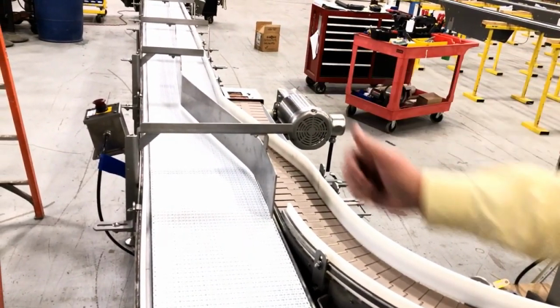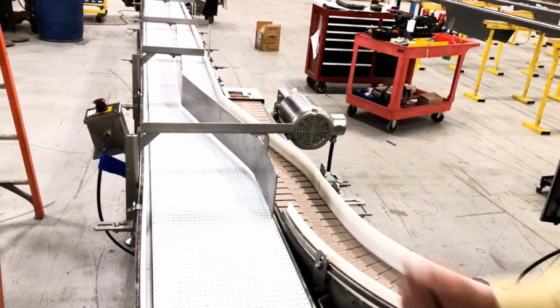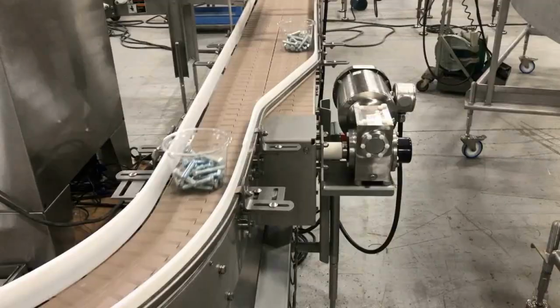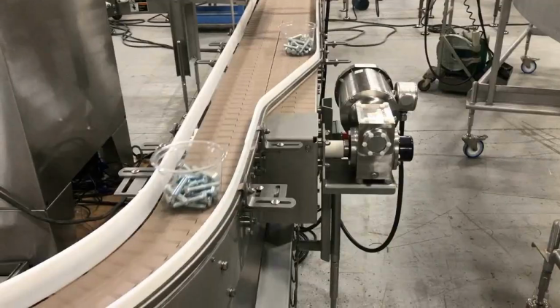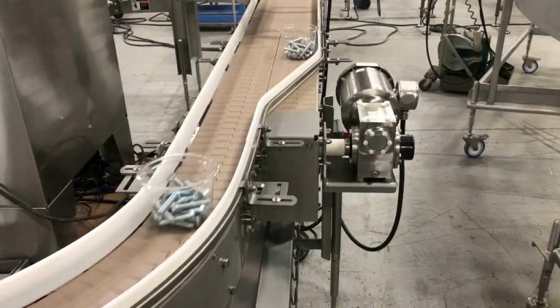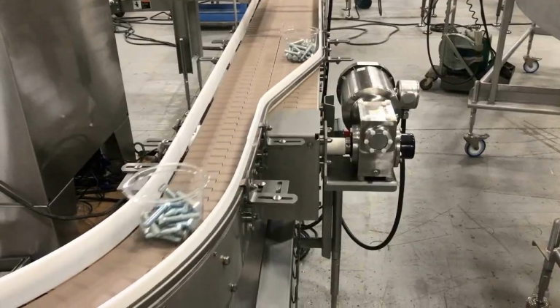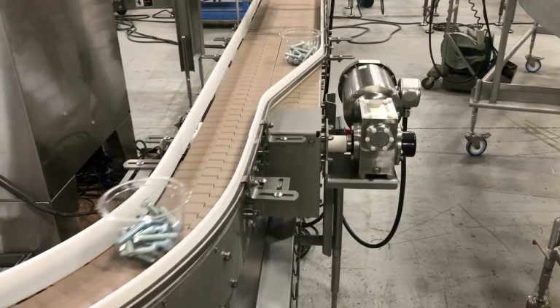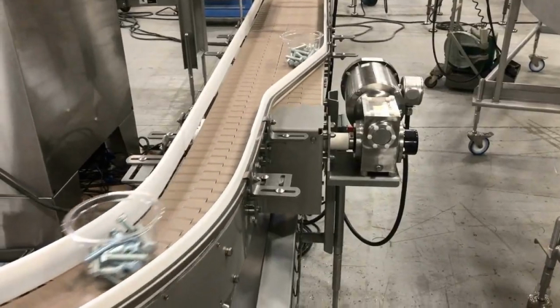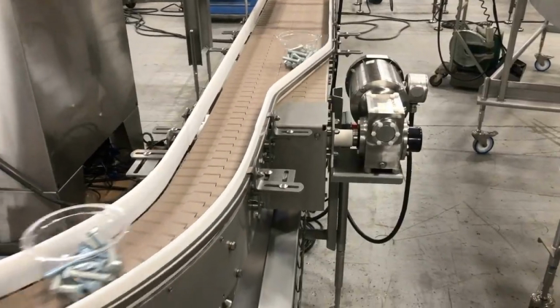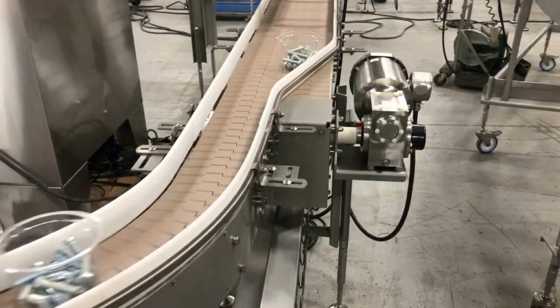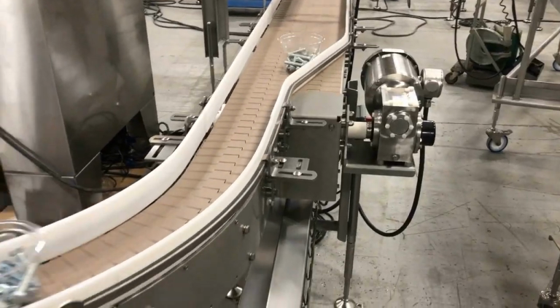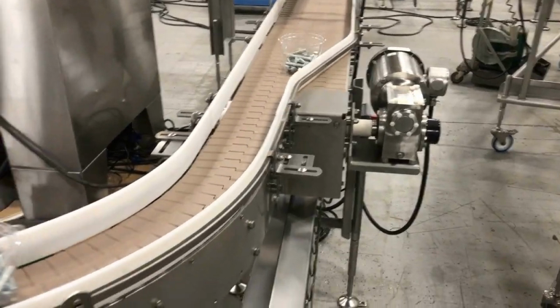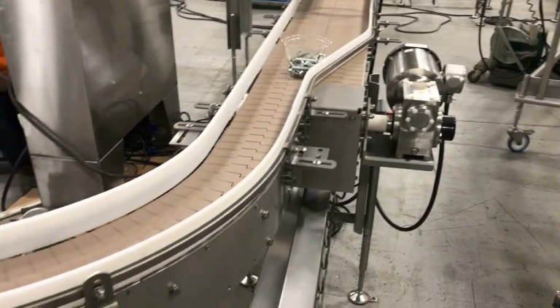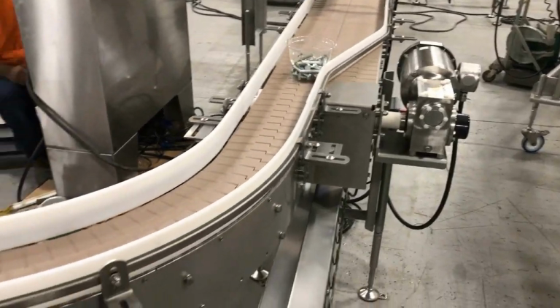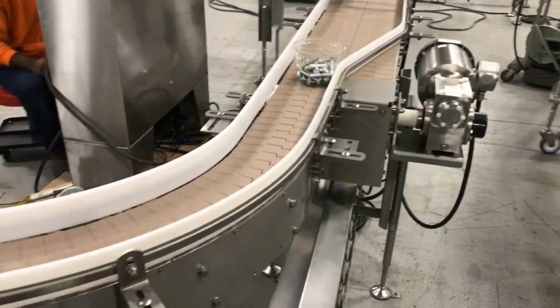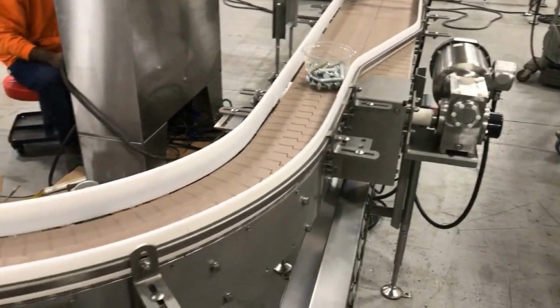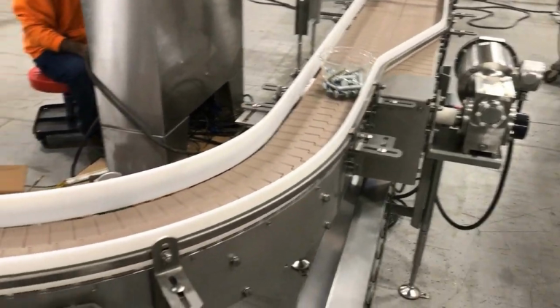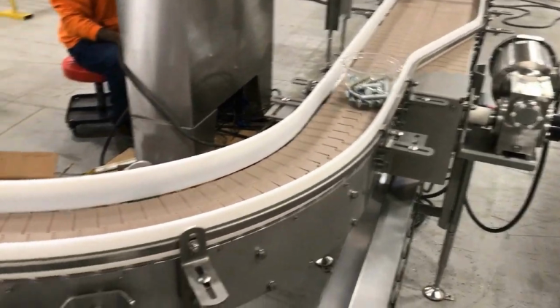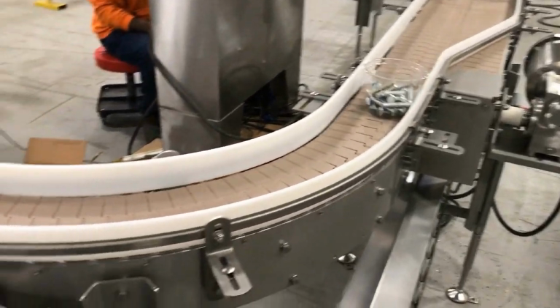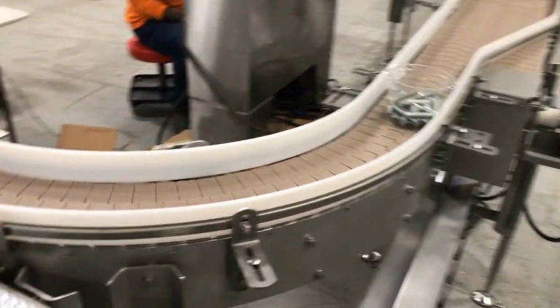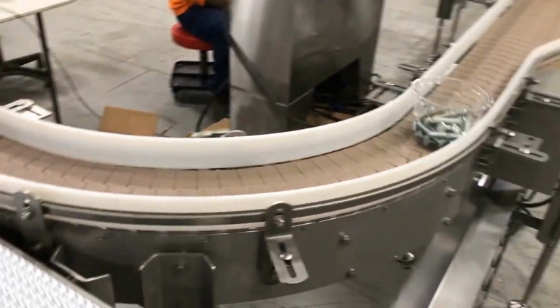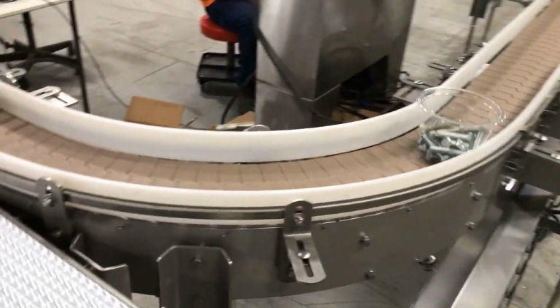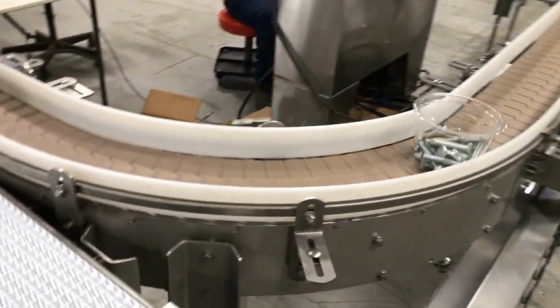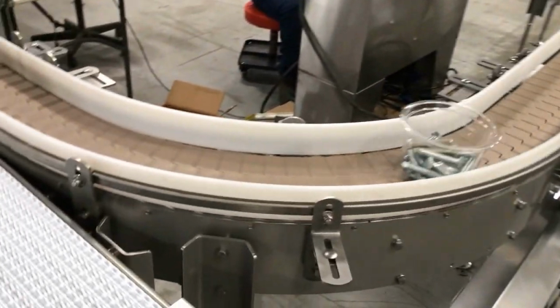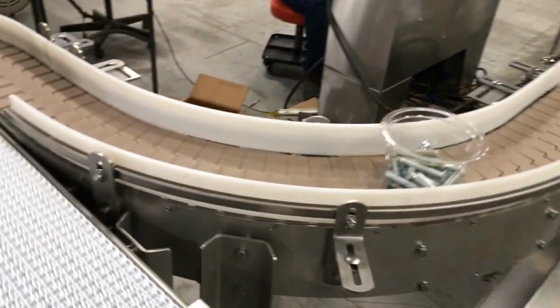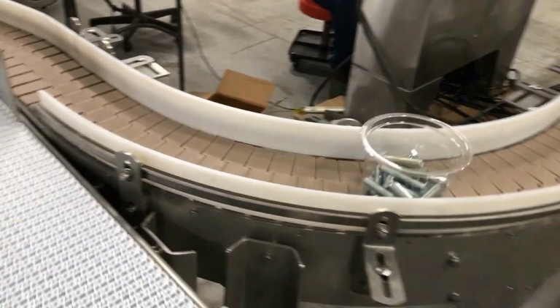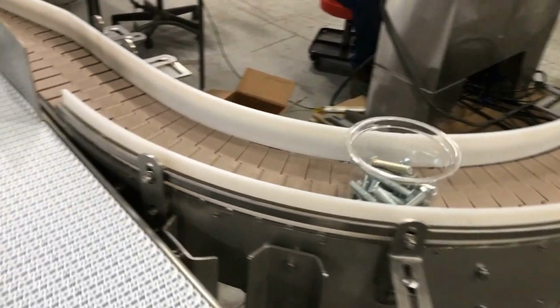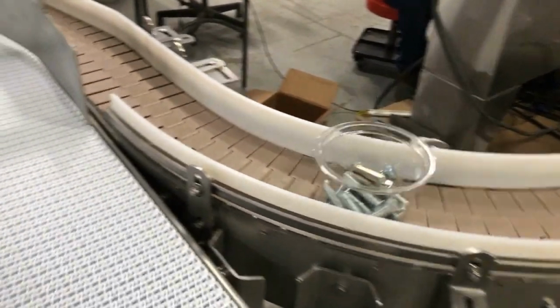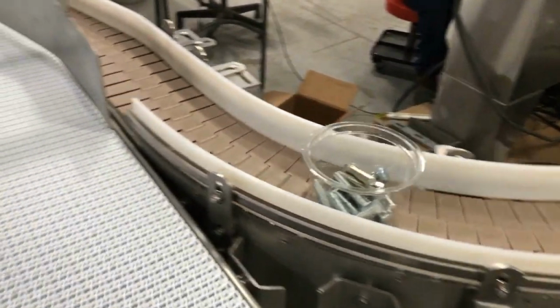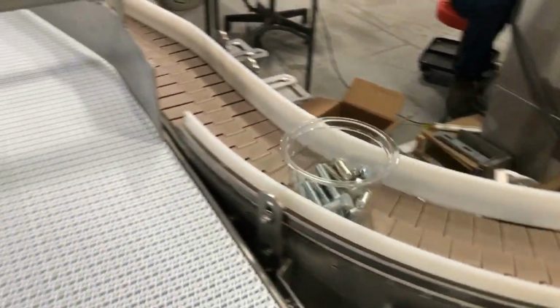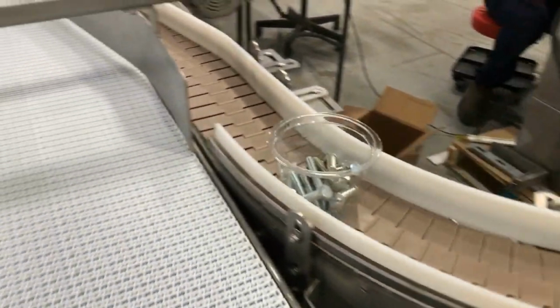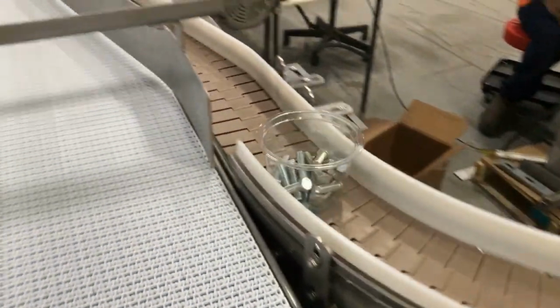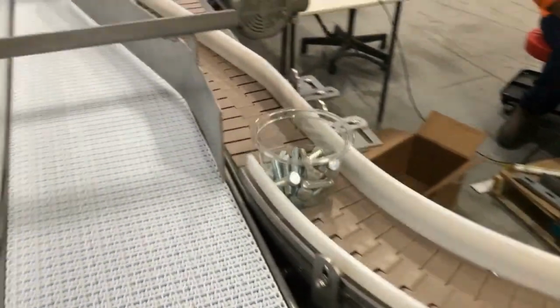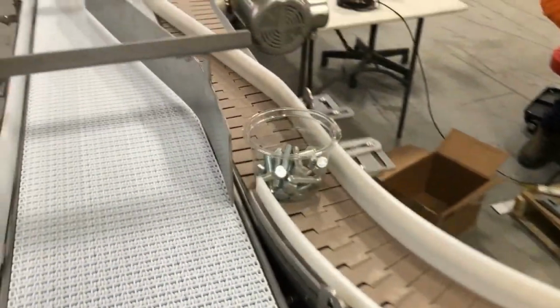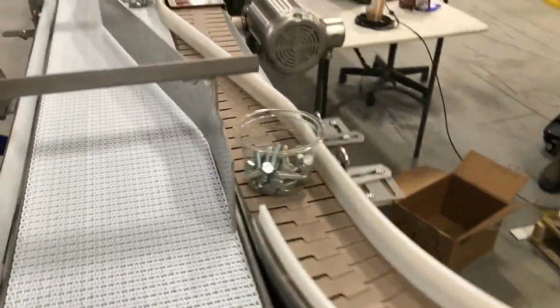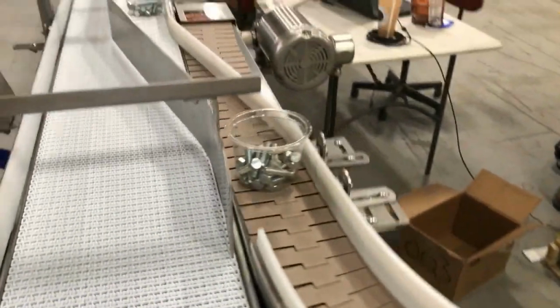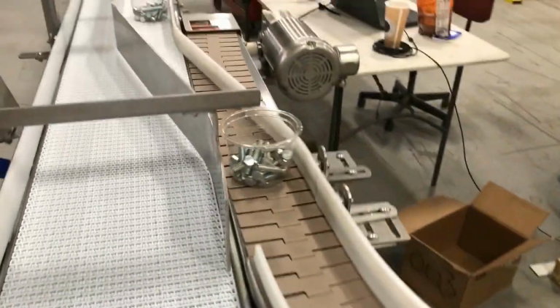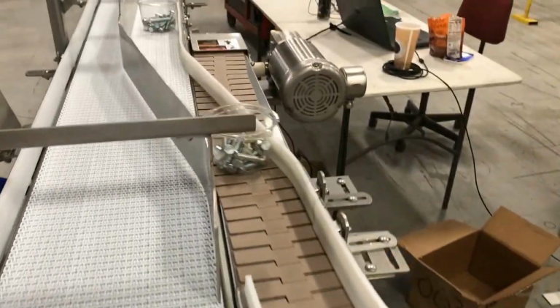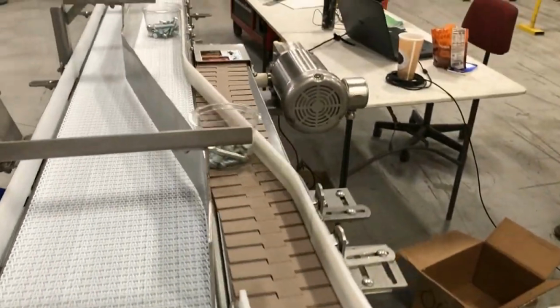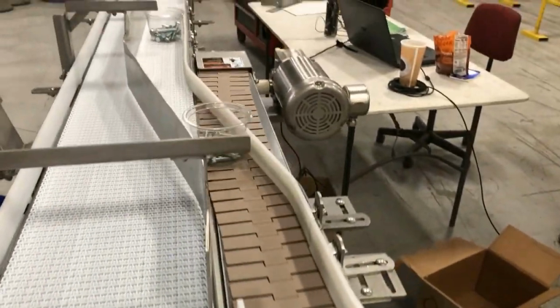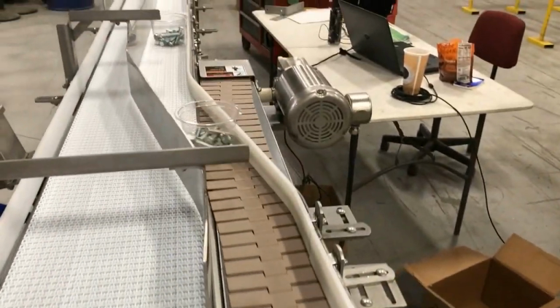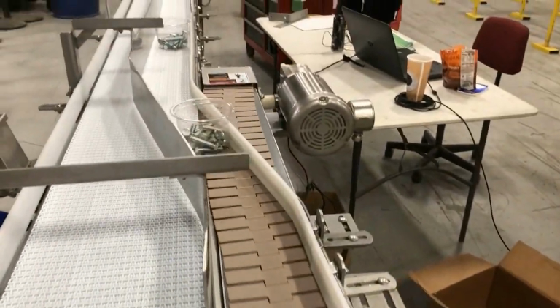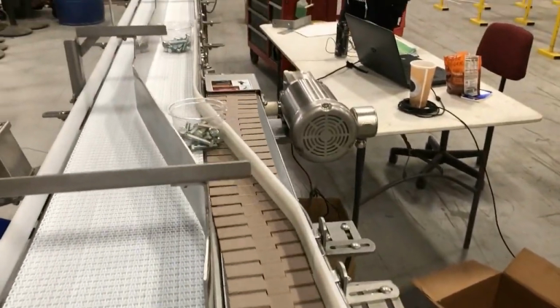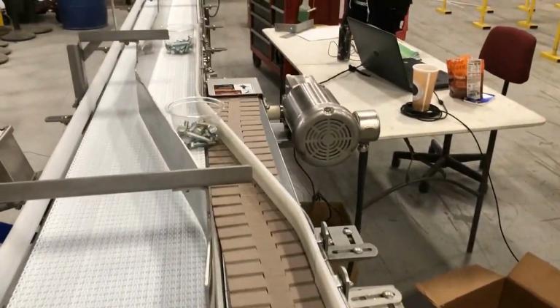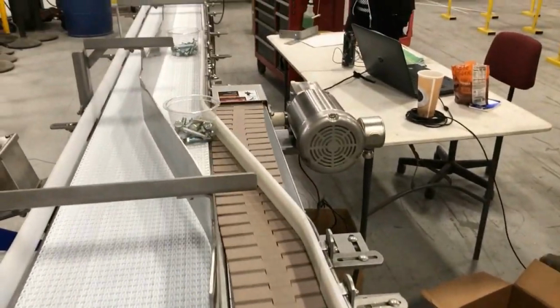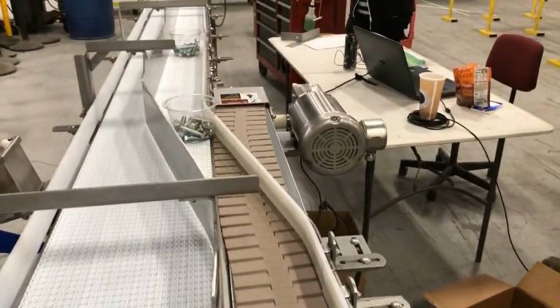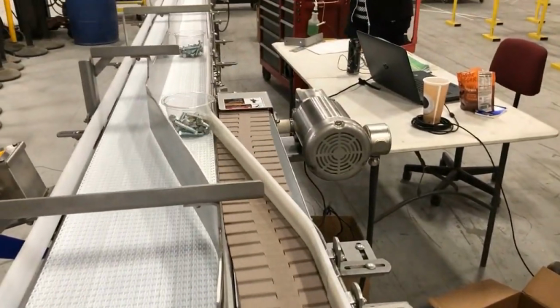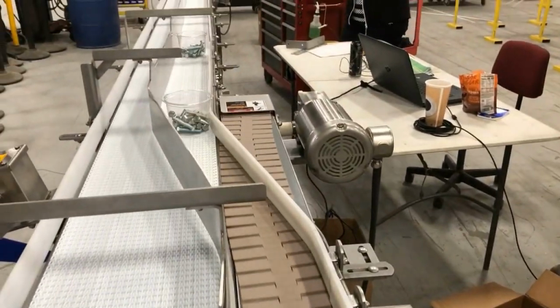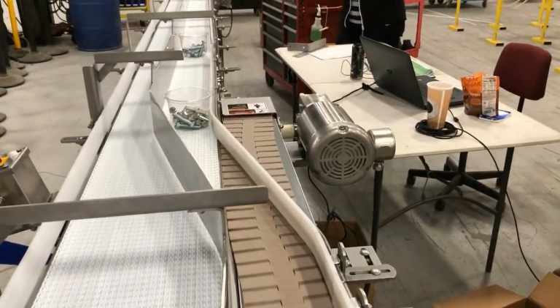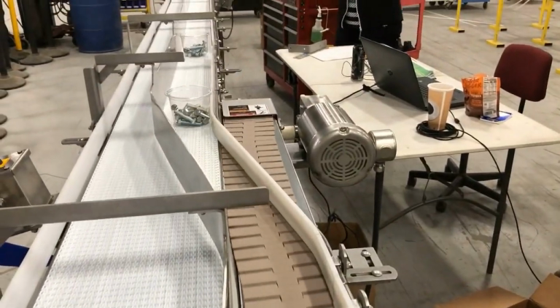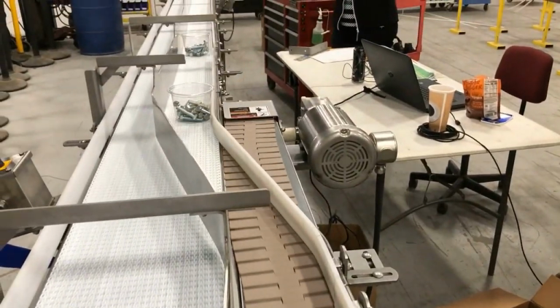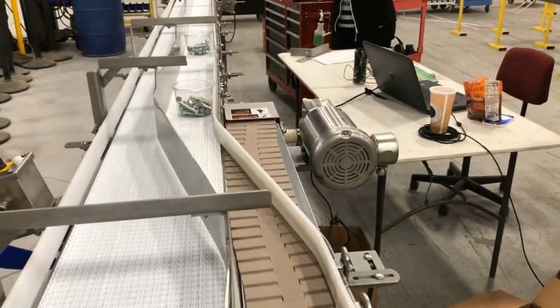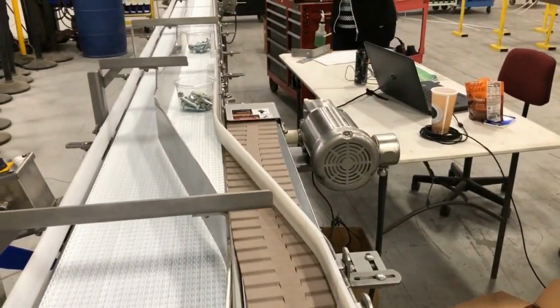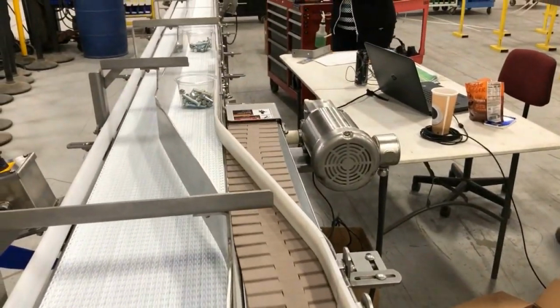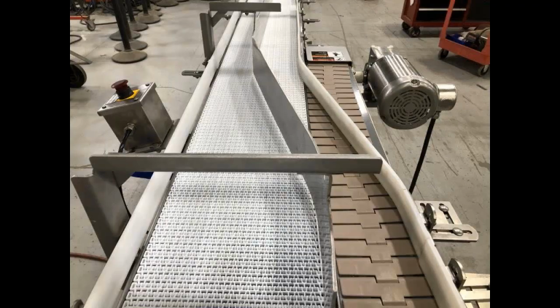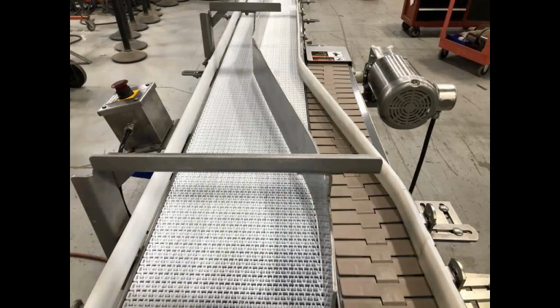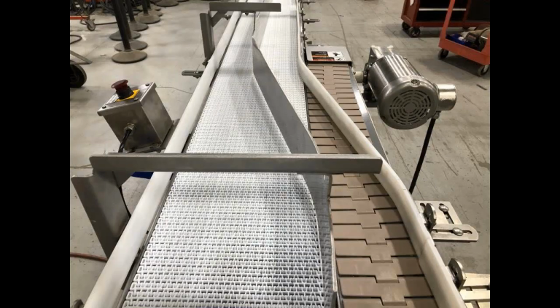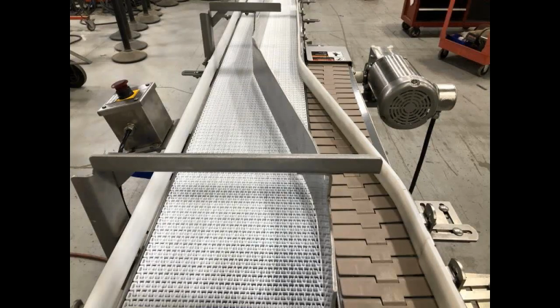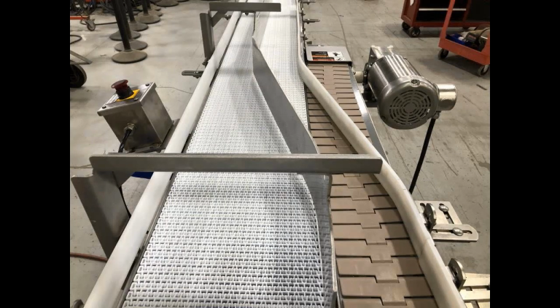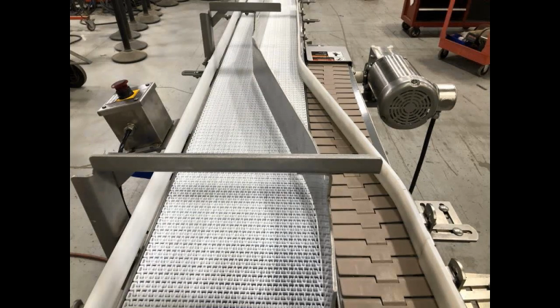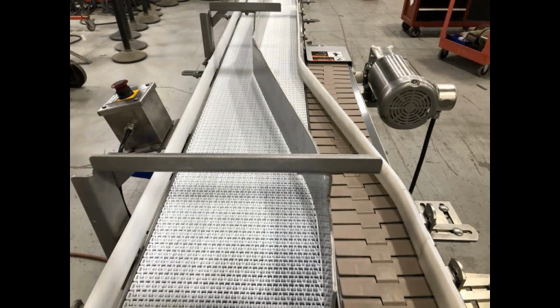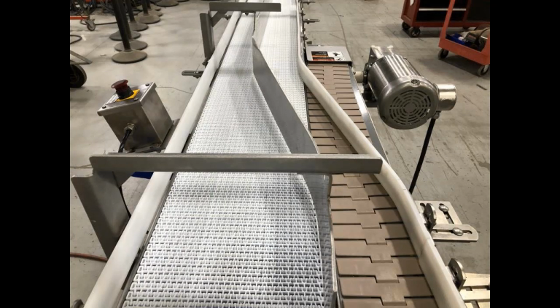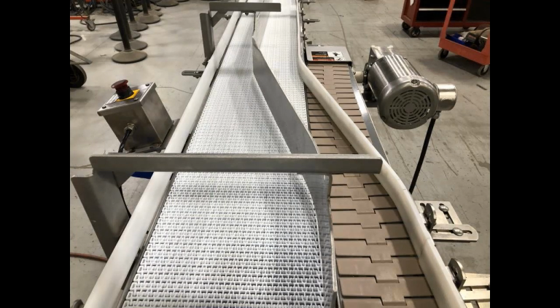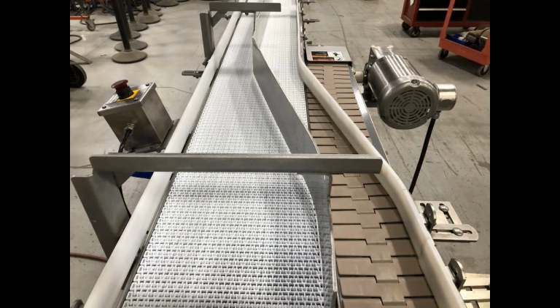It's received through a 90 degree curb then side transfer onto a 12 inch wide flush grid belt divided into two lanes.